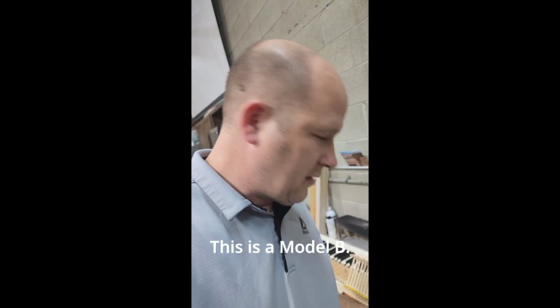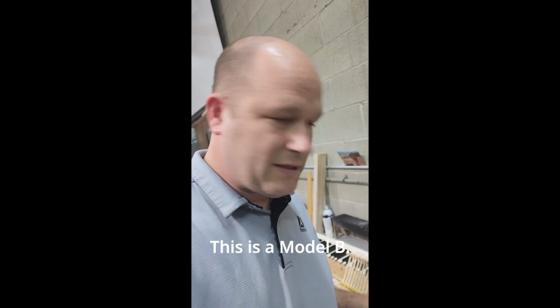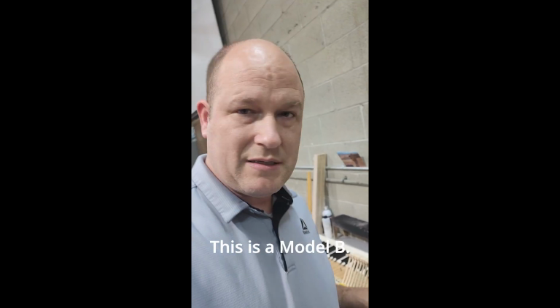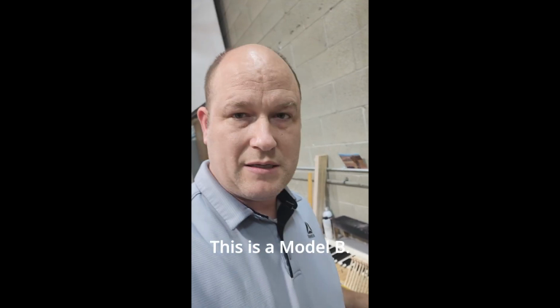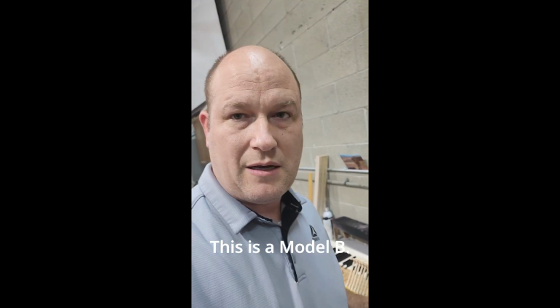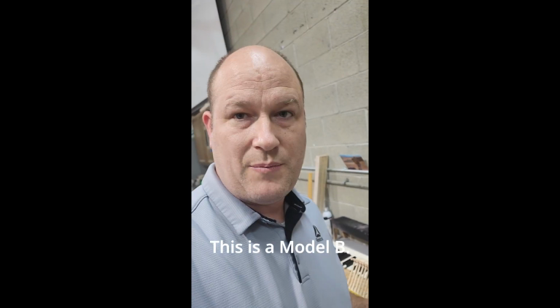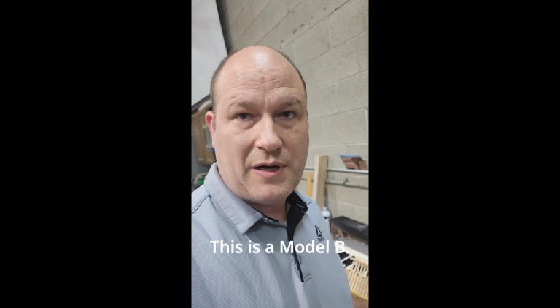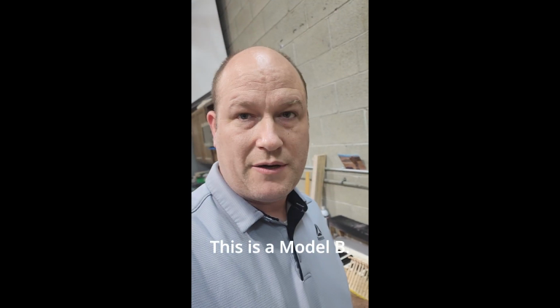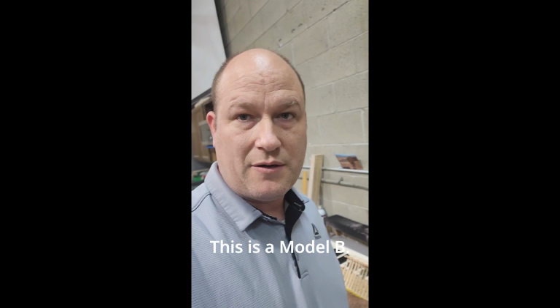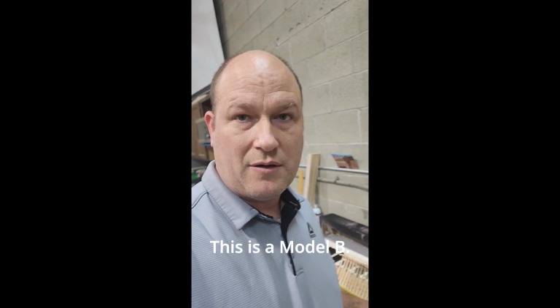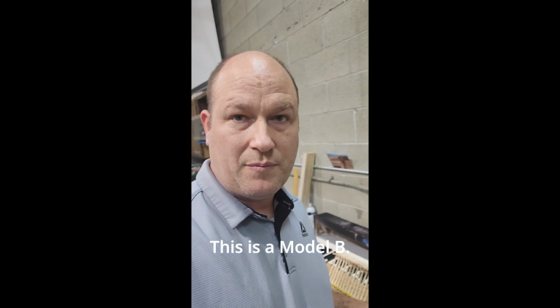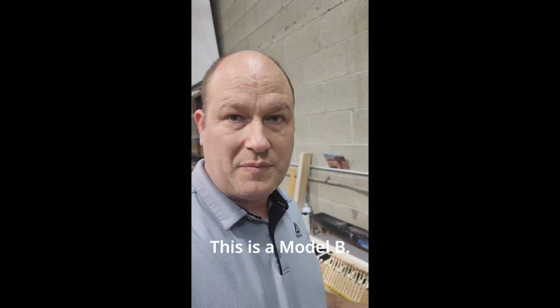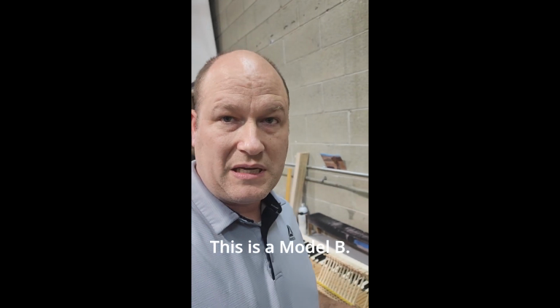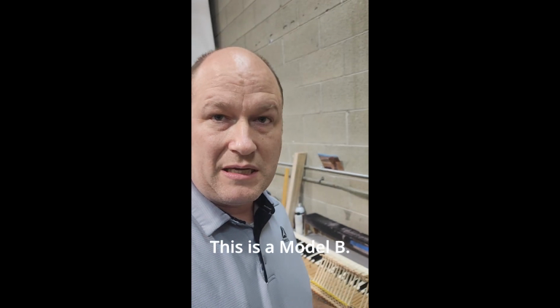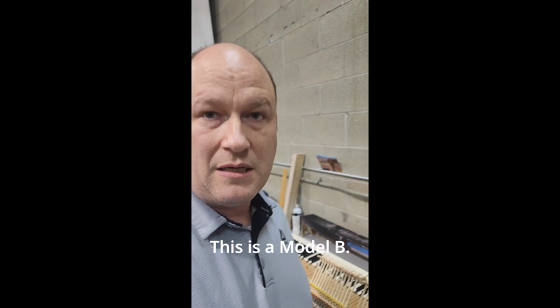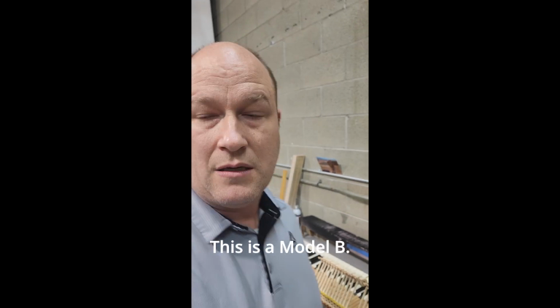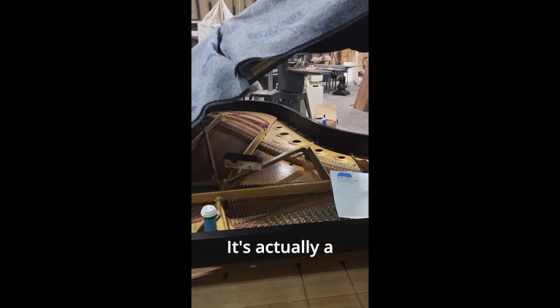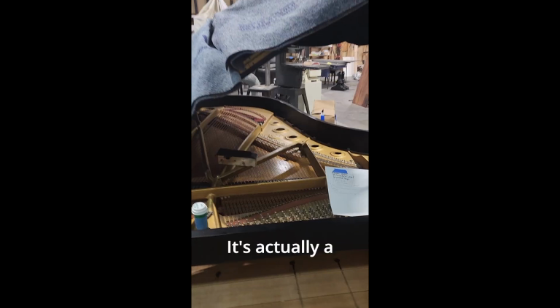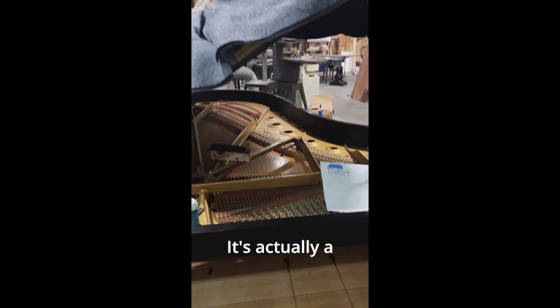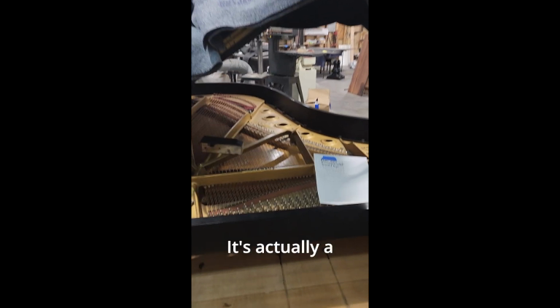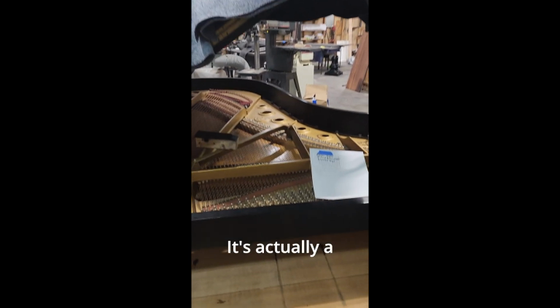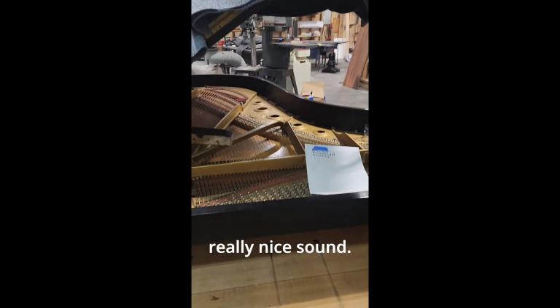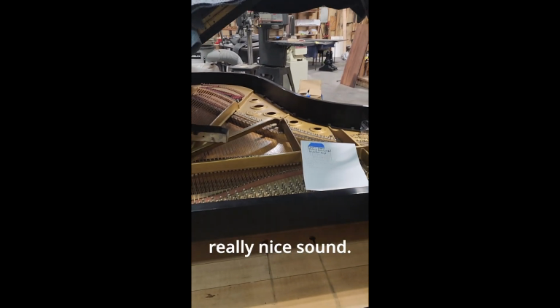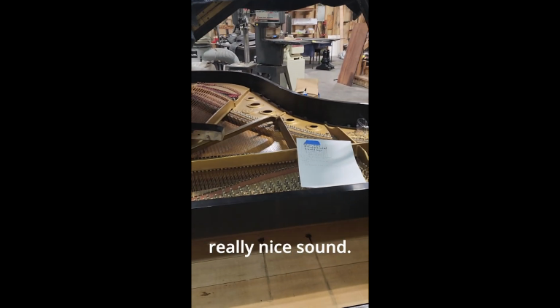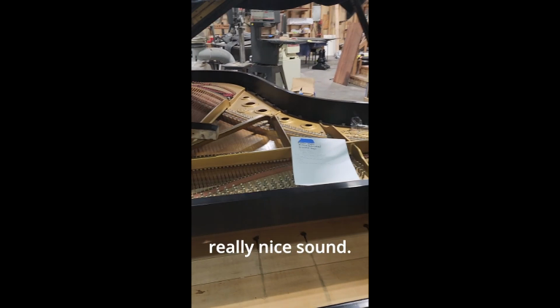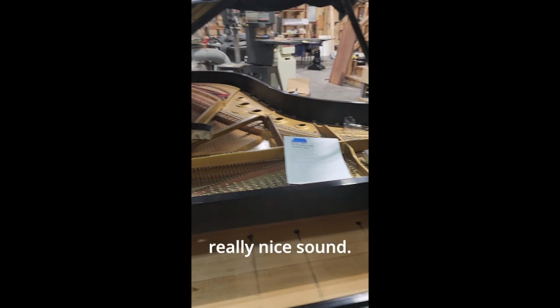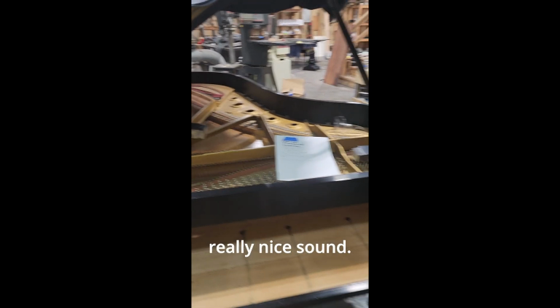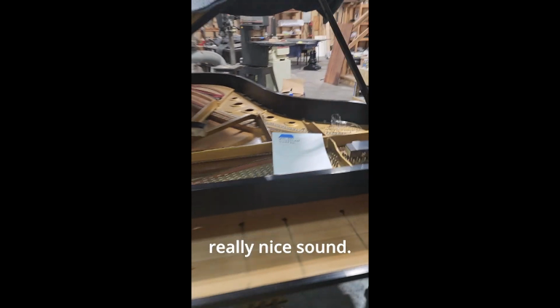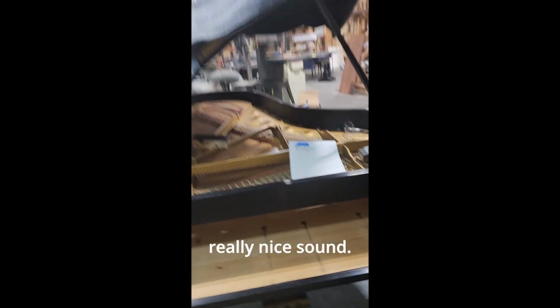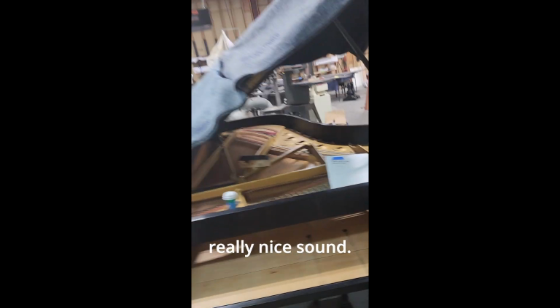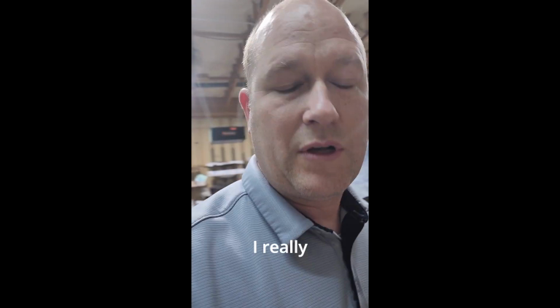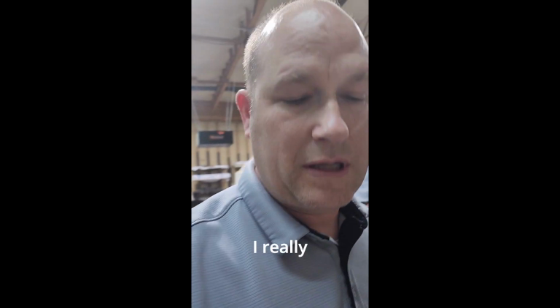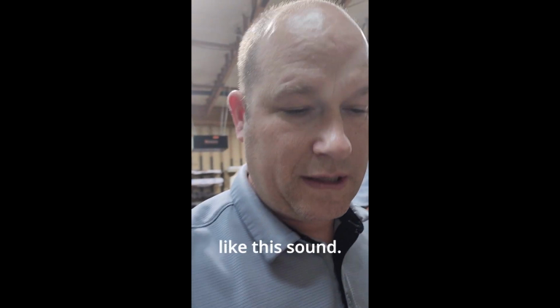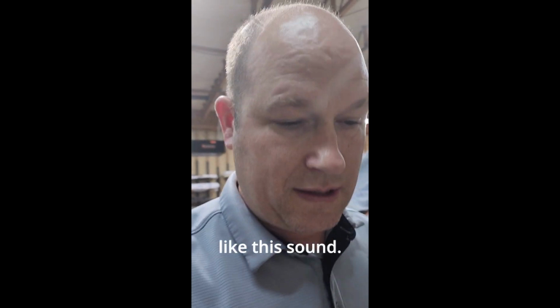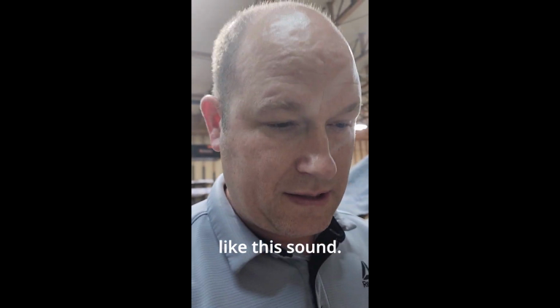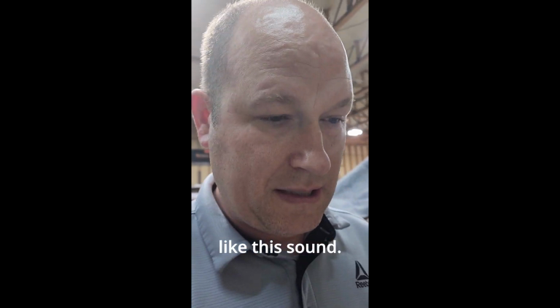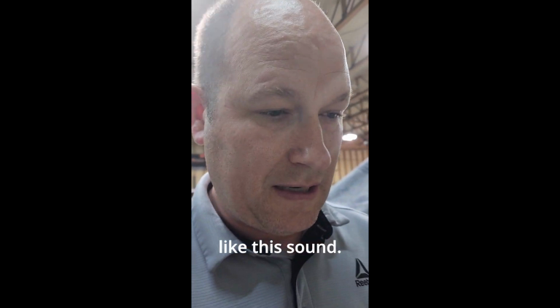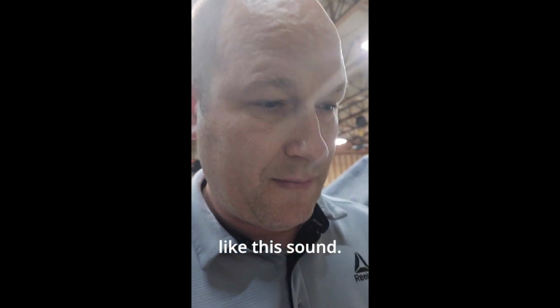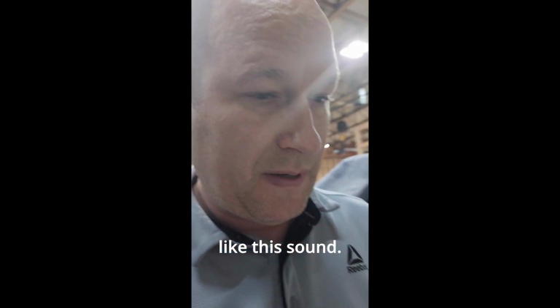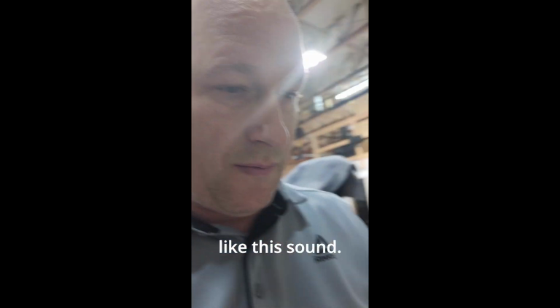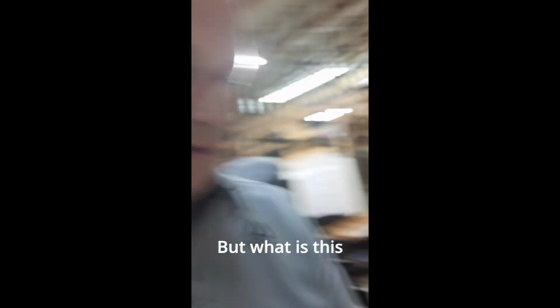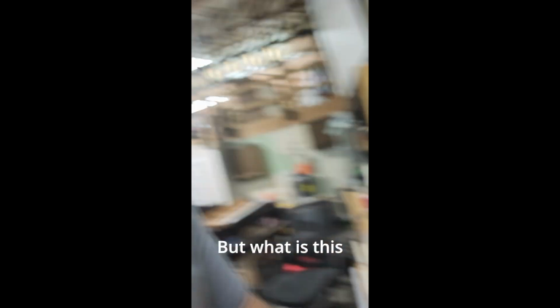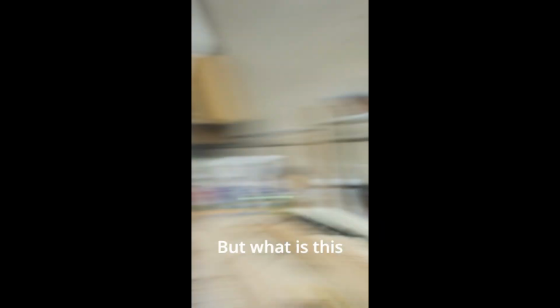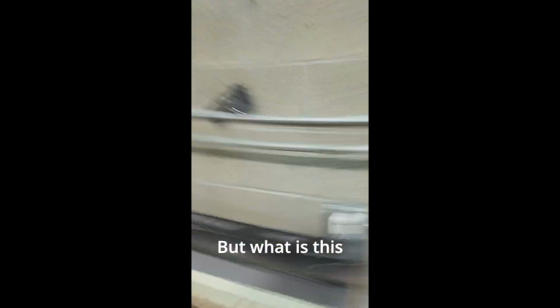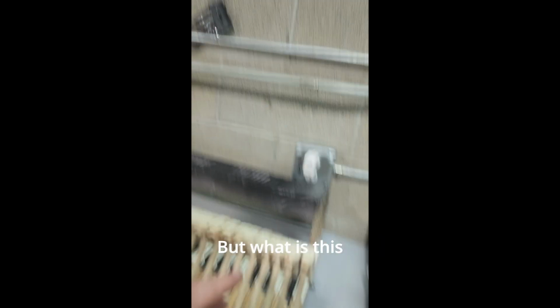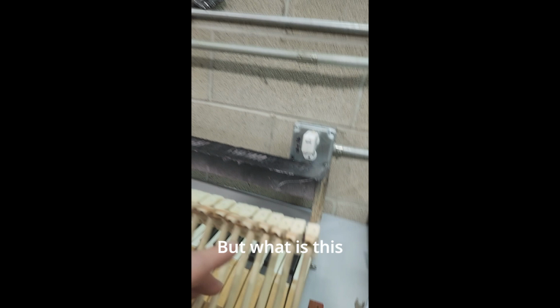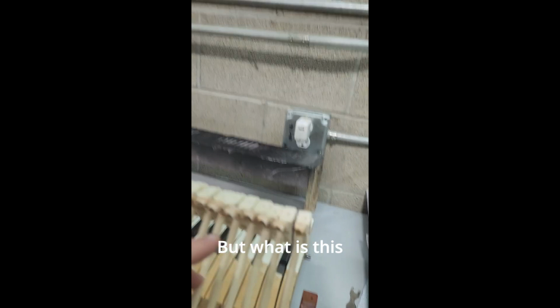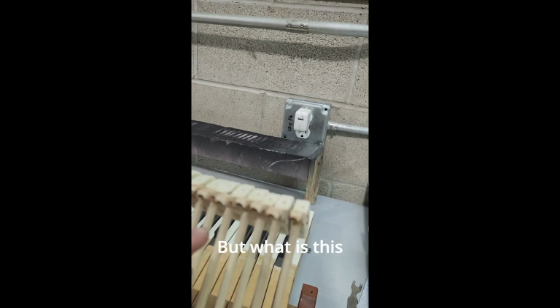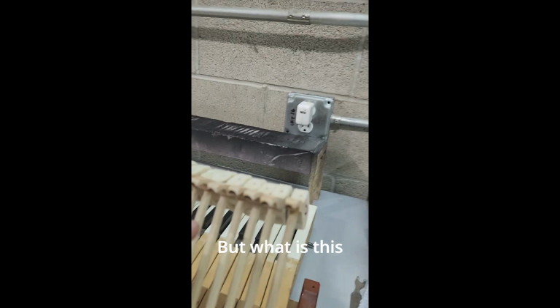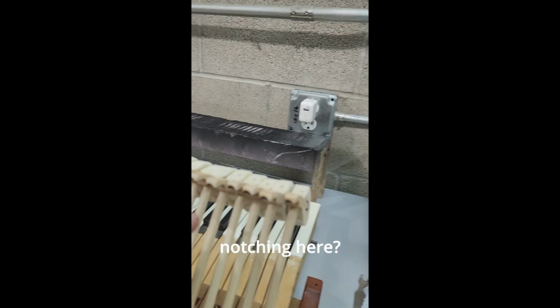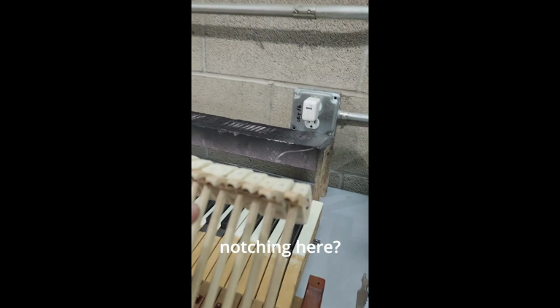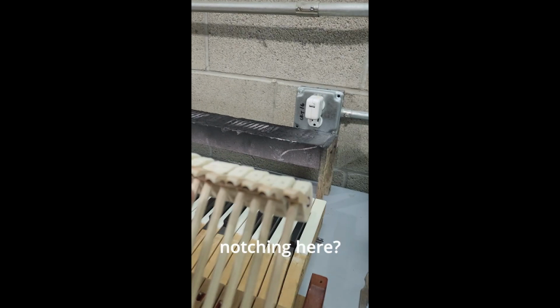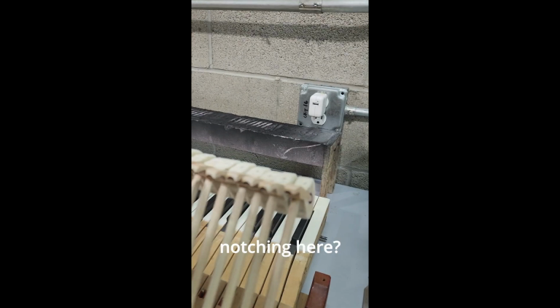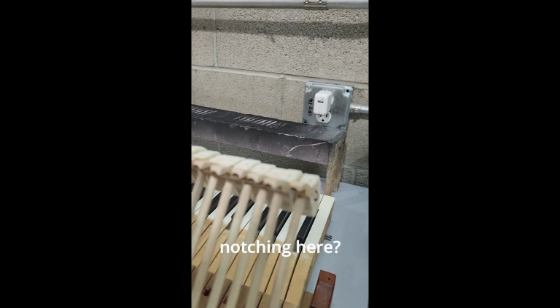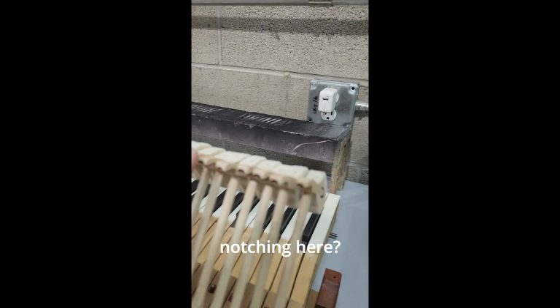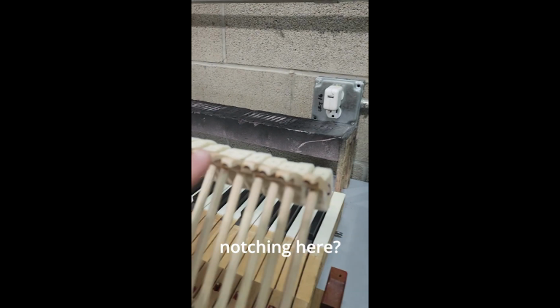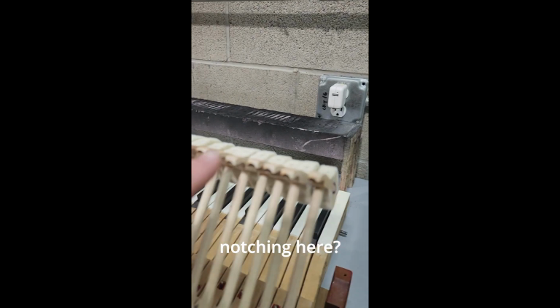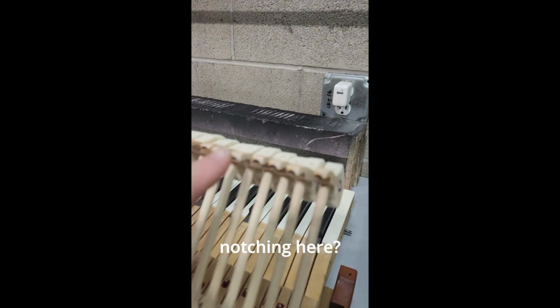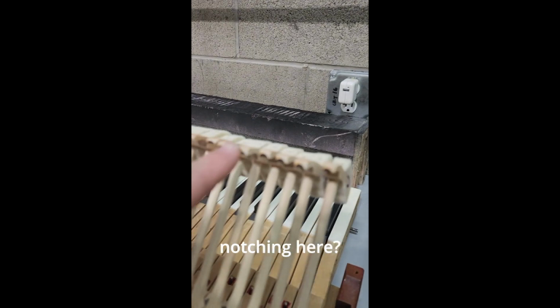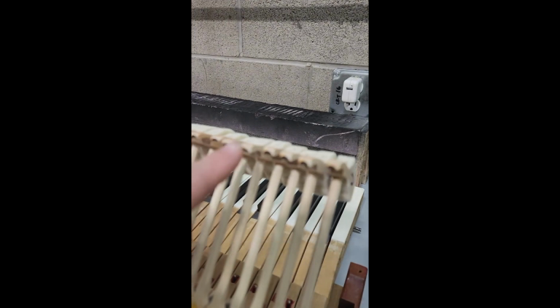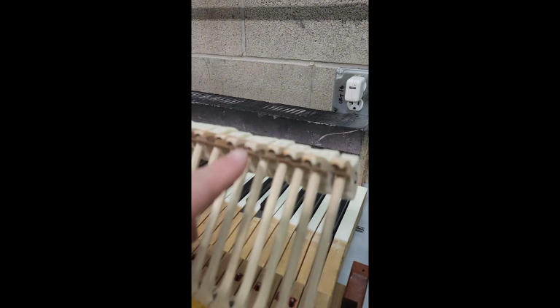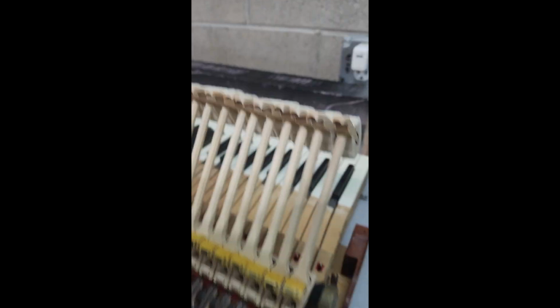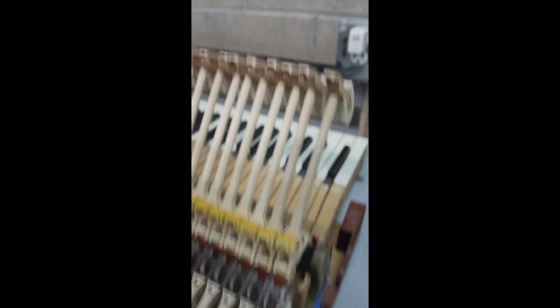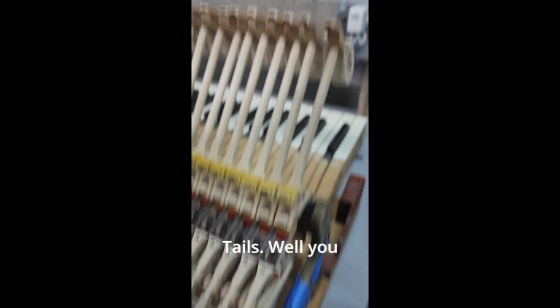This is a Model B. It's actually a really nice sound — I really like this sound. But what is this notching here on the tails?